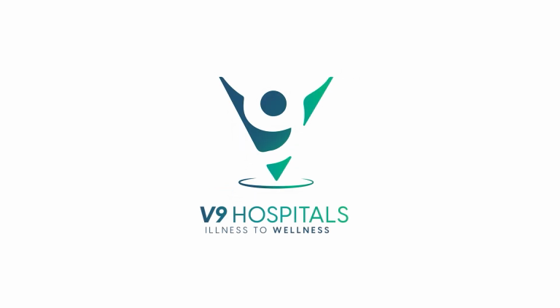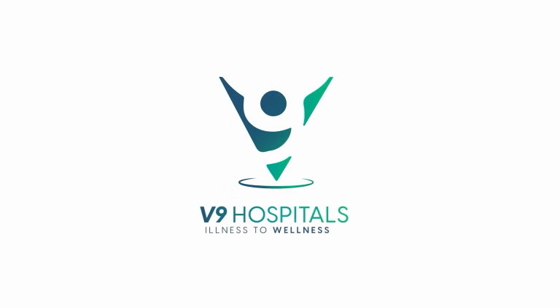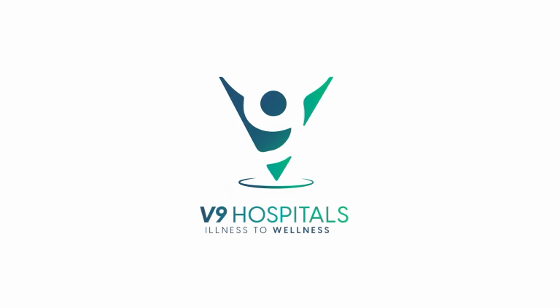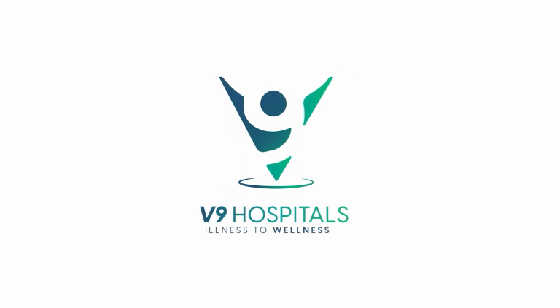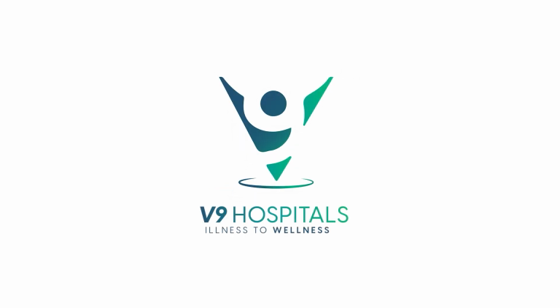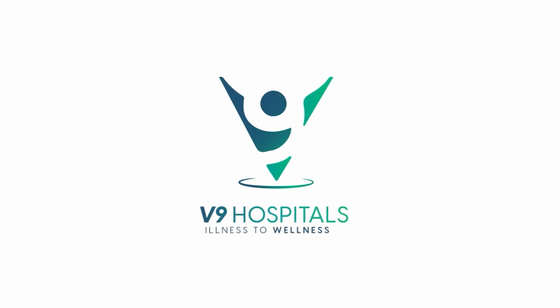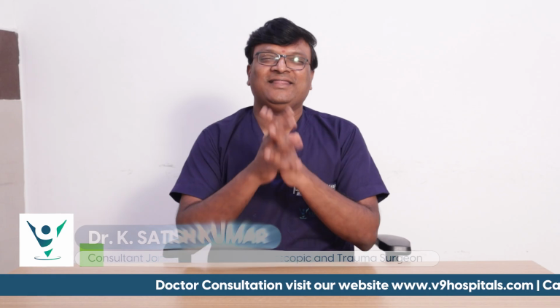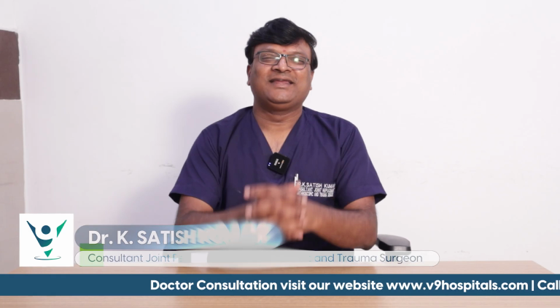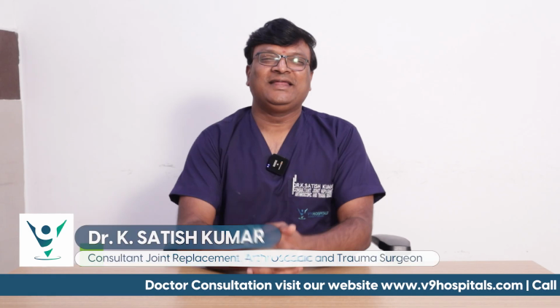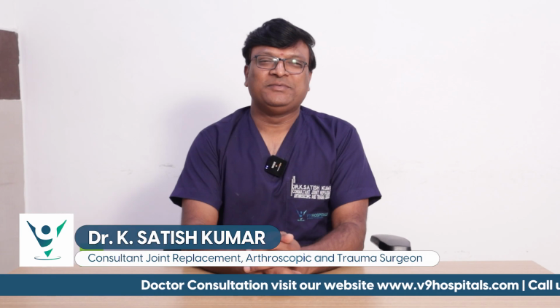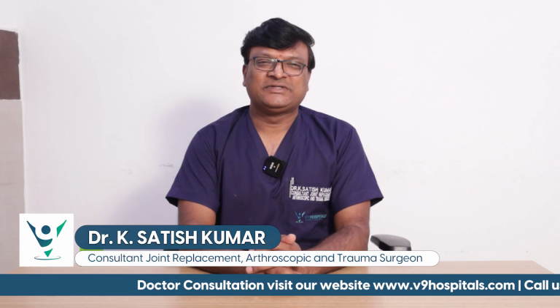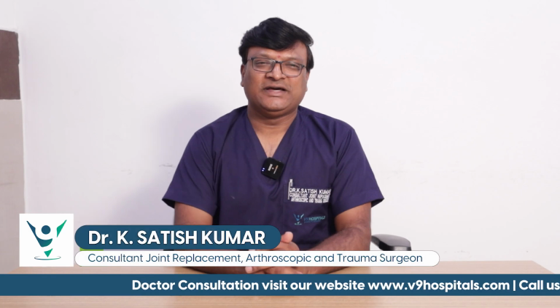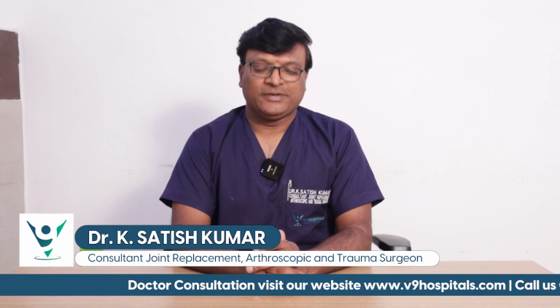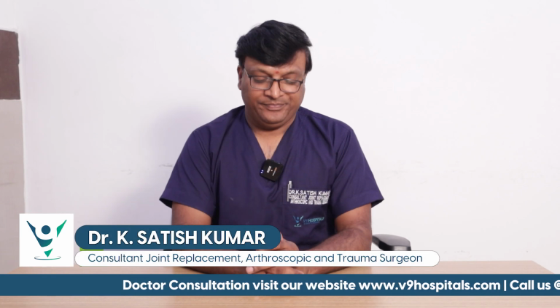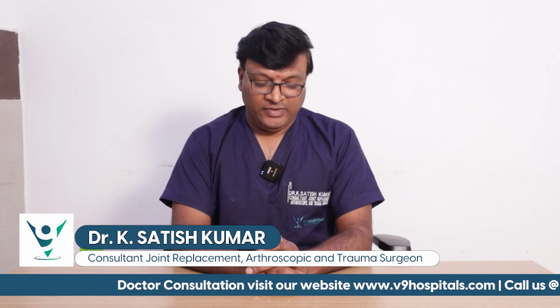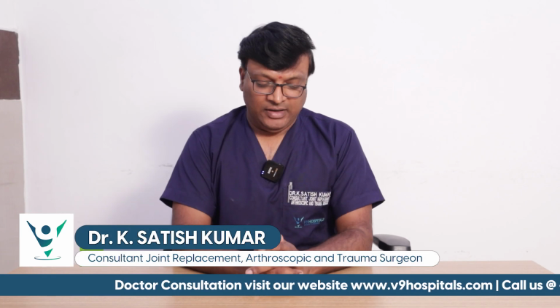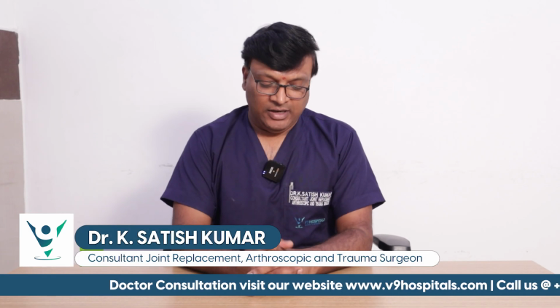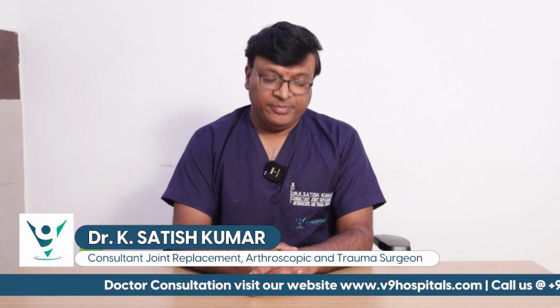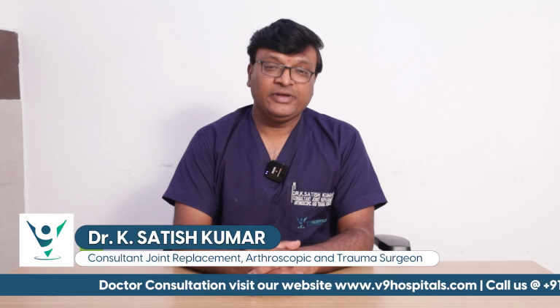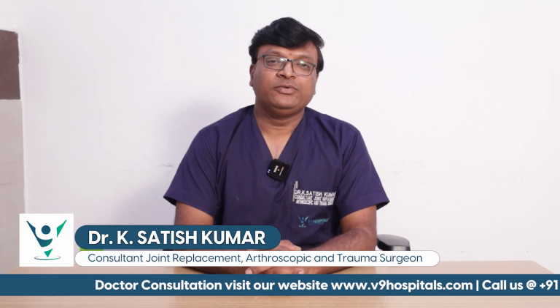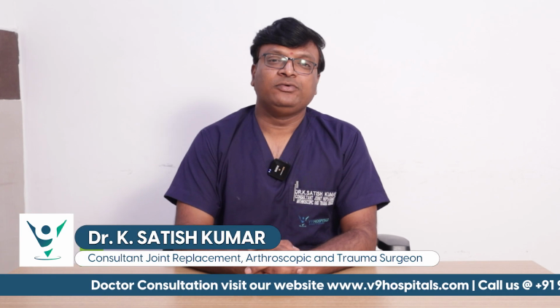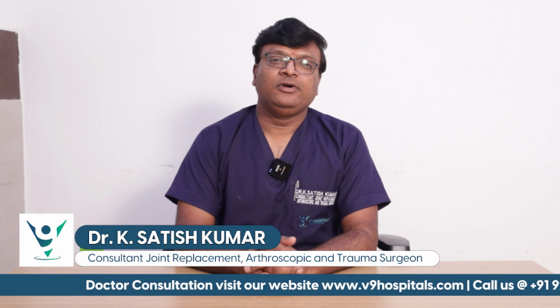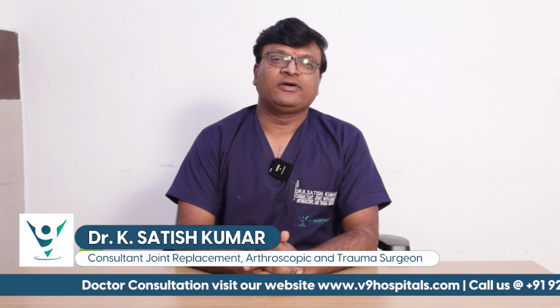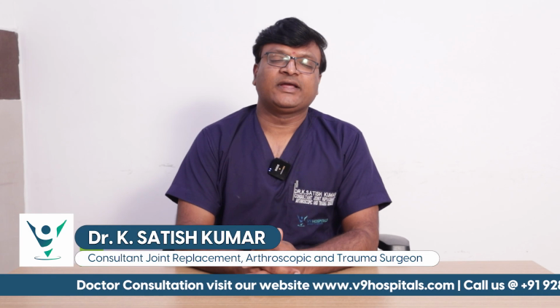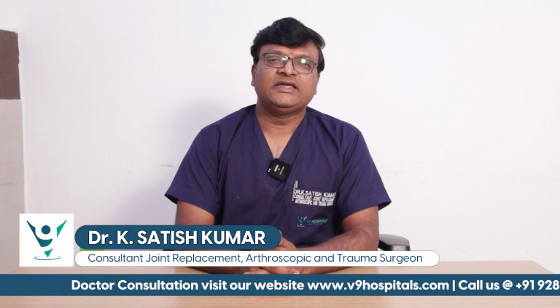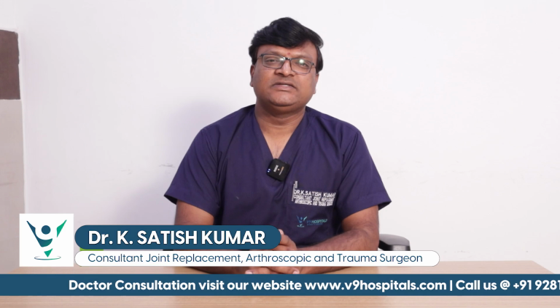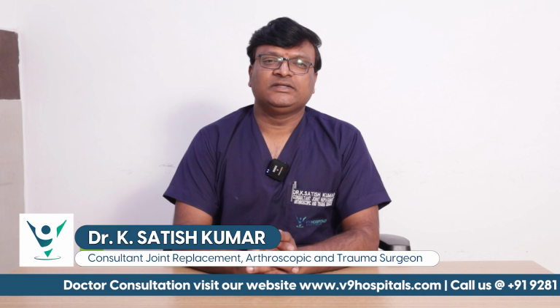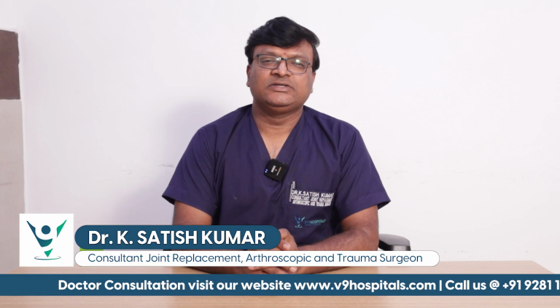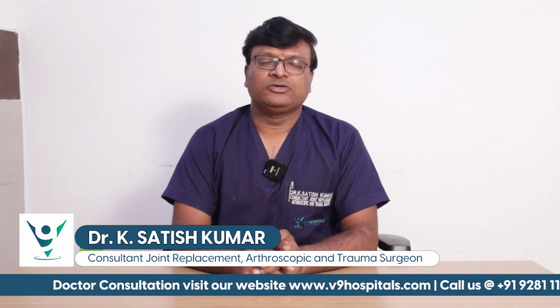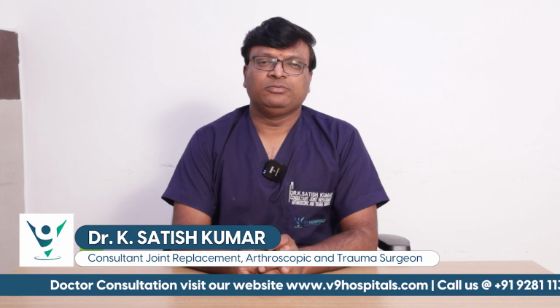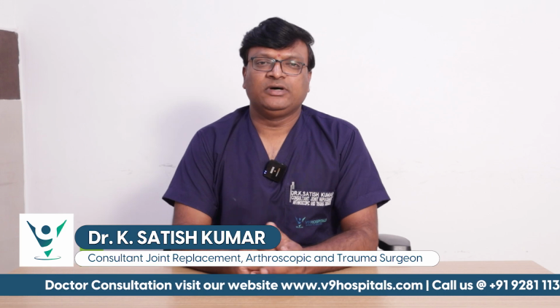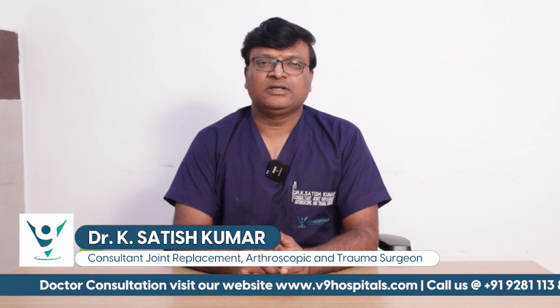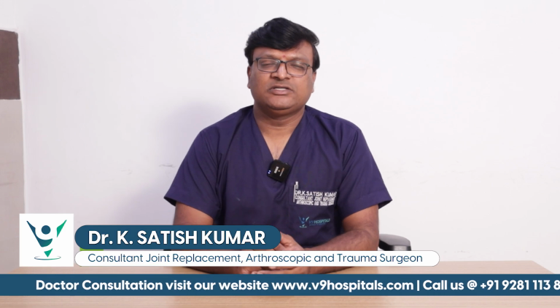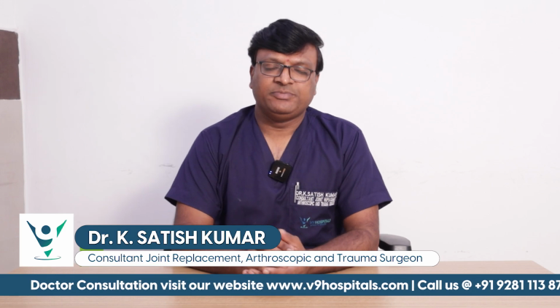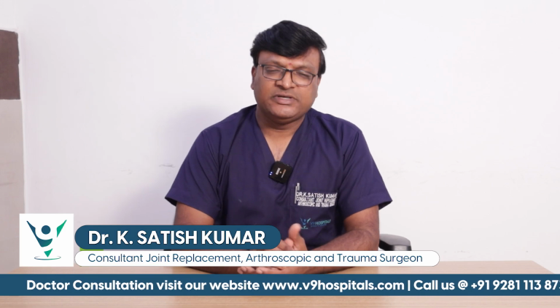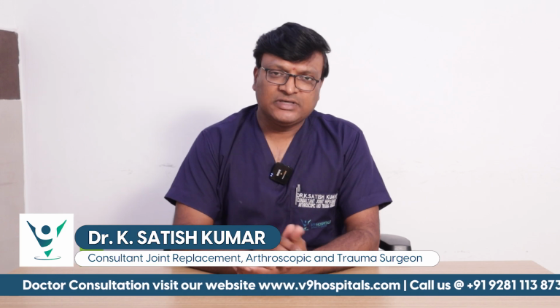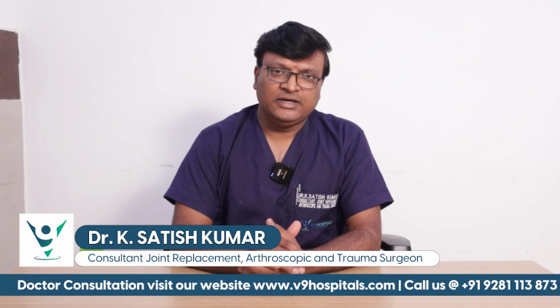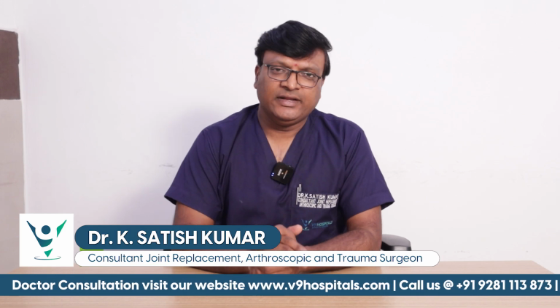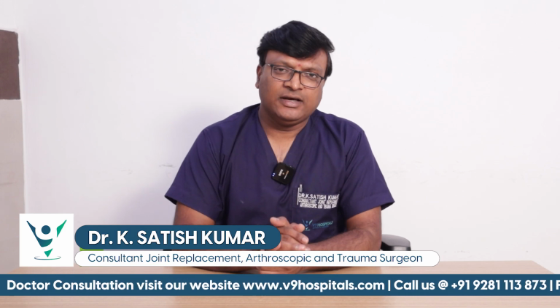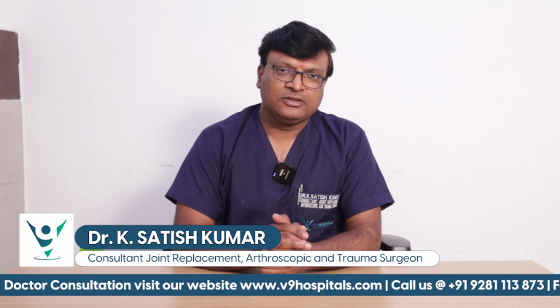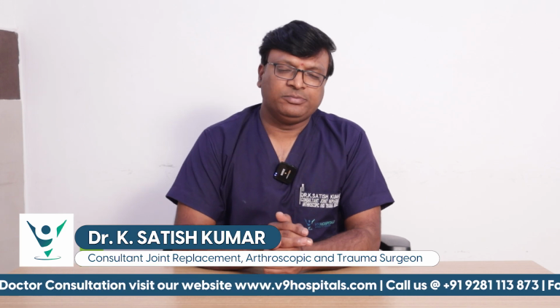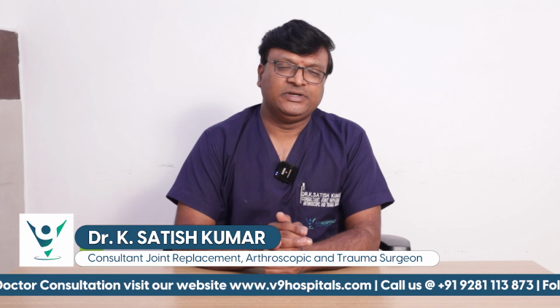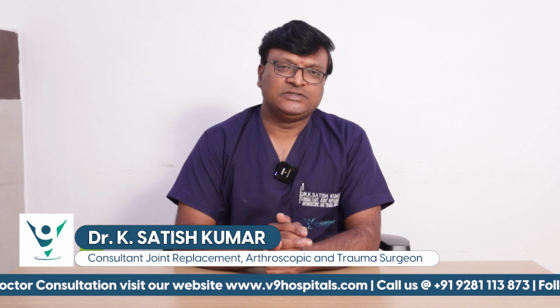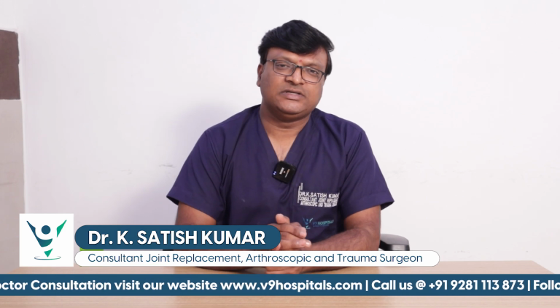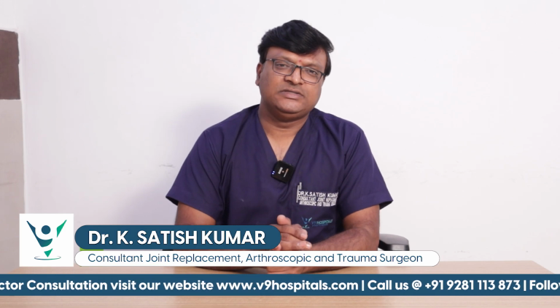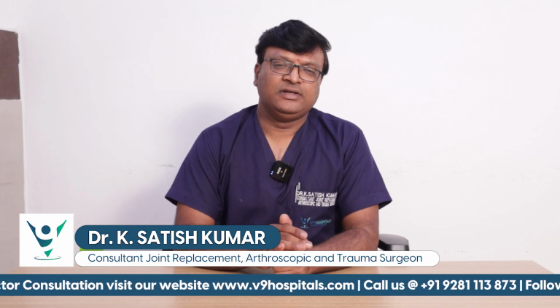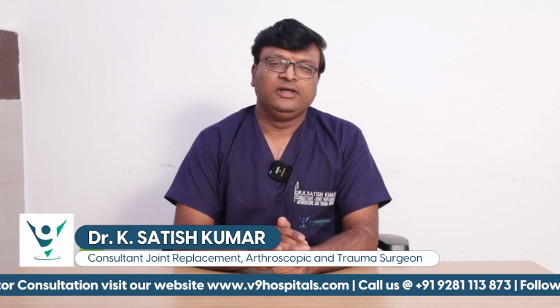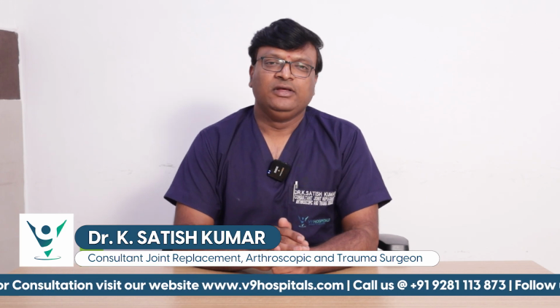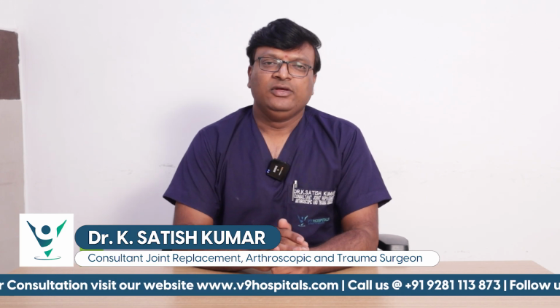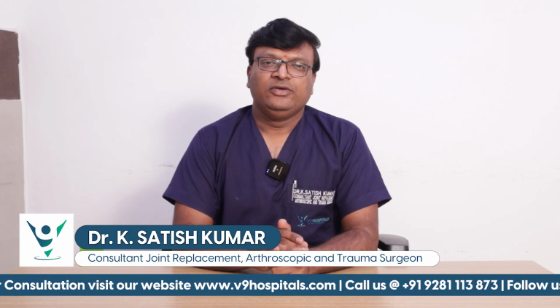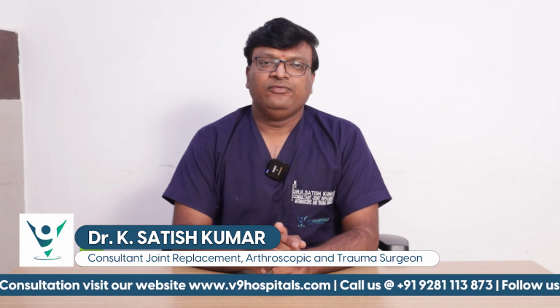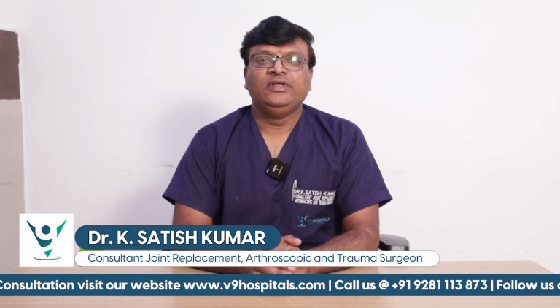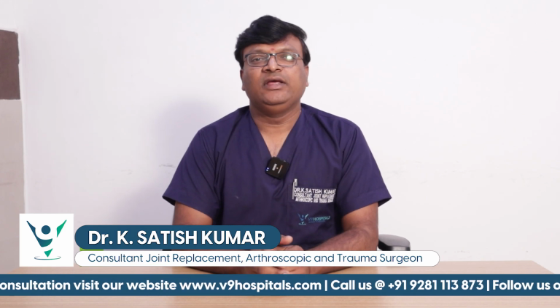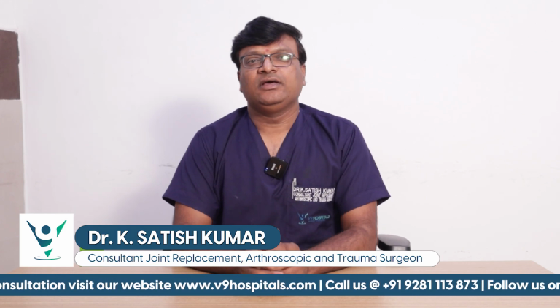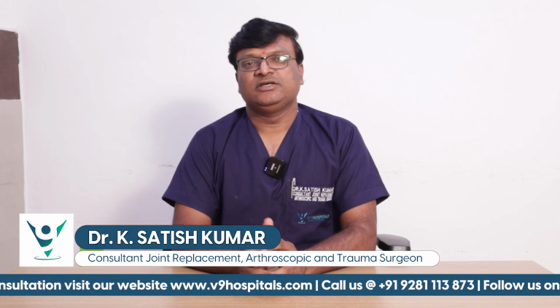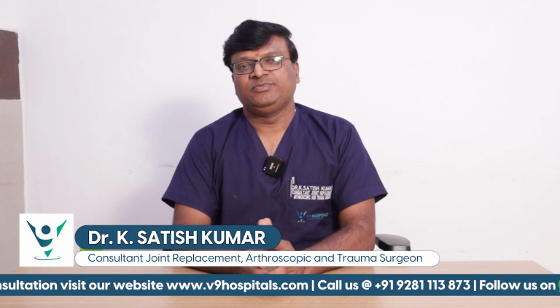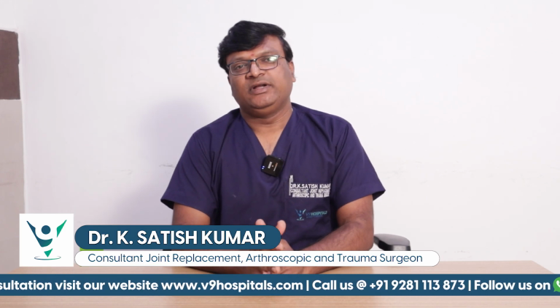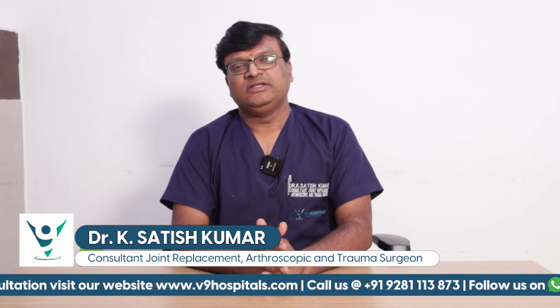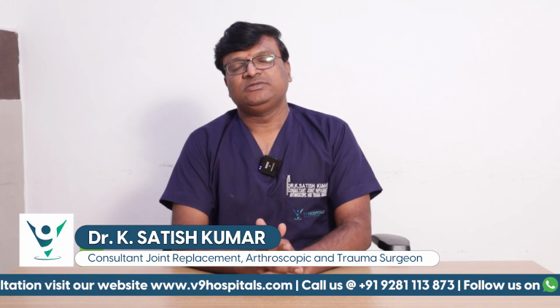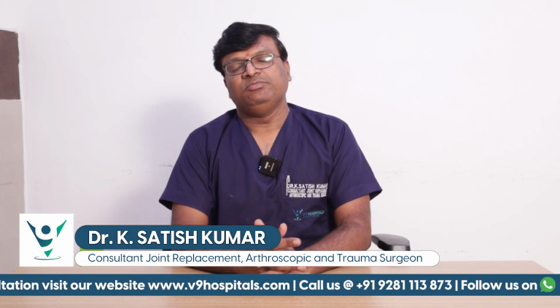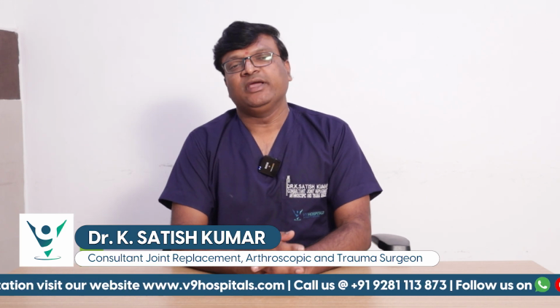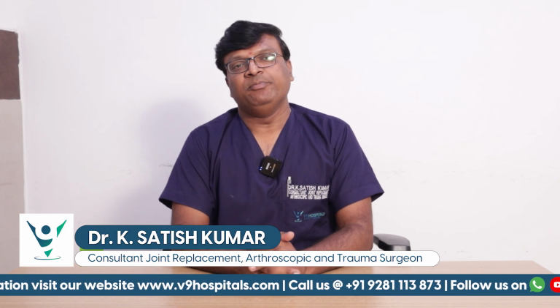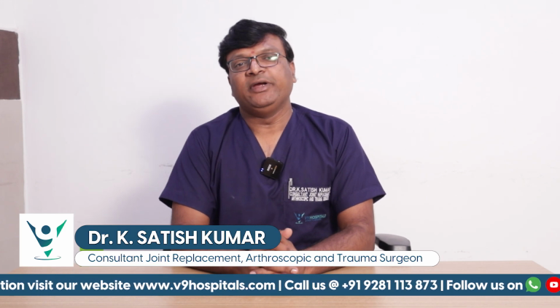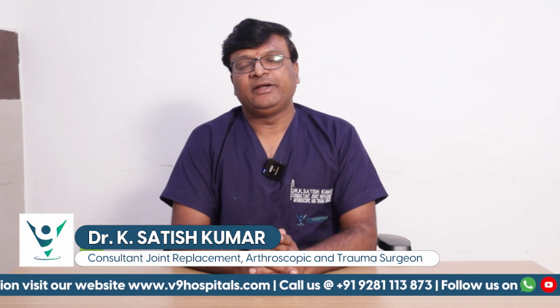I am Dr. K. Satish Kumar, Specialty Orthopaedic Surgeon, V9 Hospitals, Begumpet.